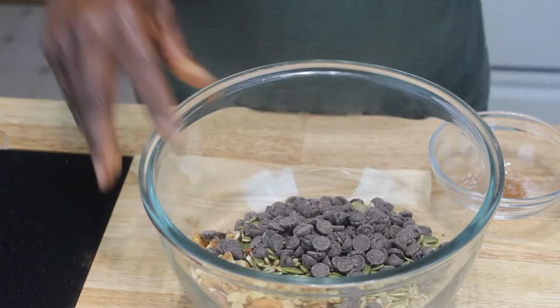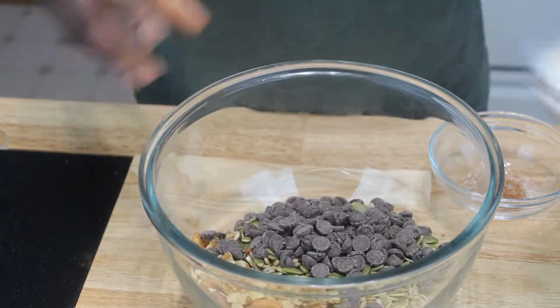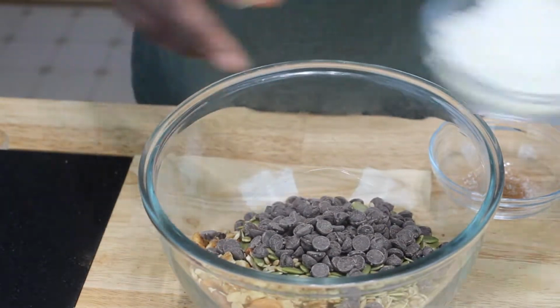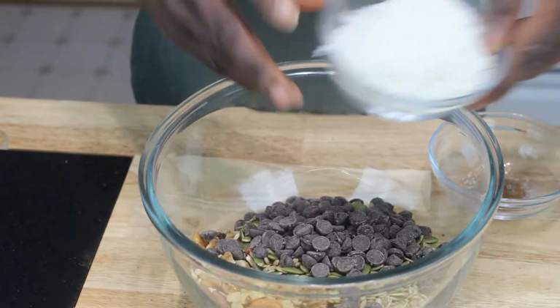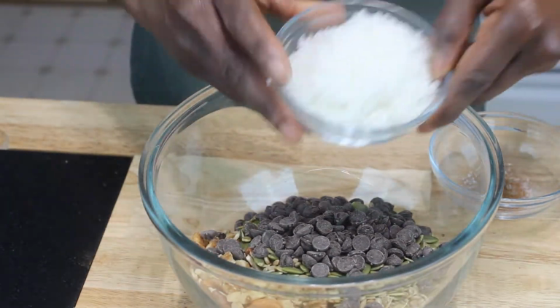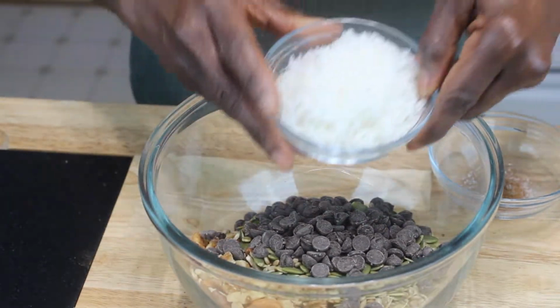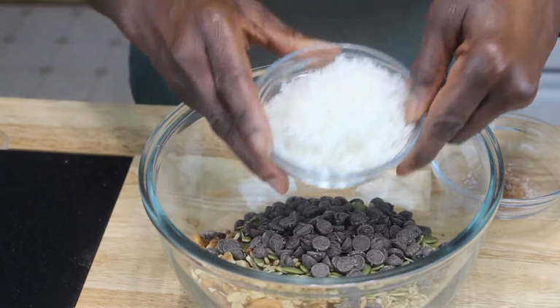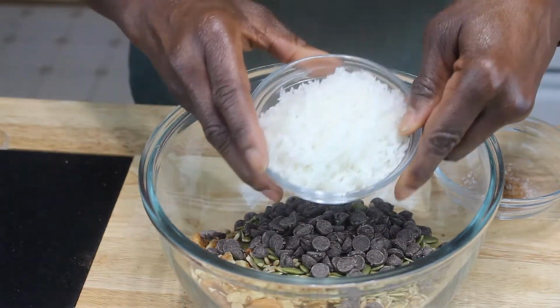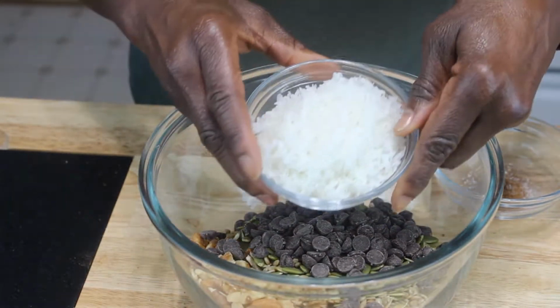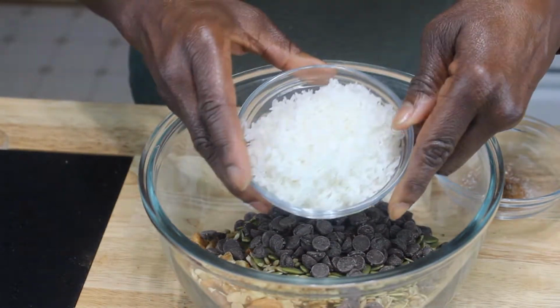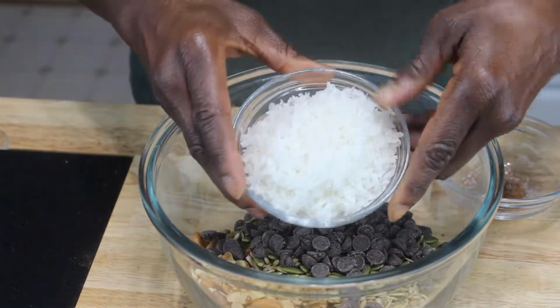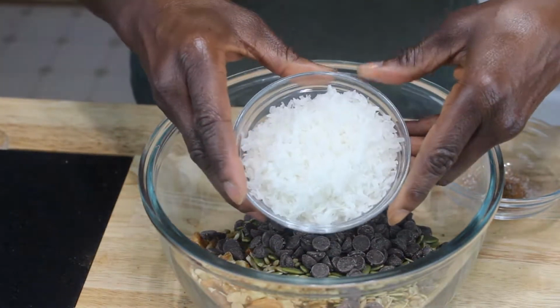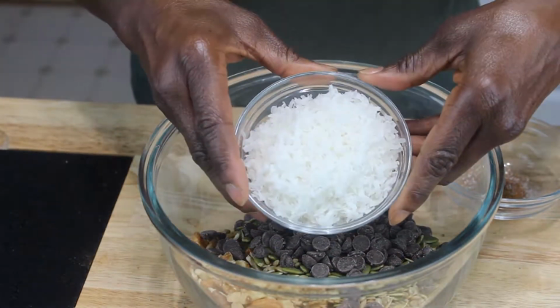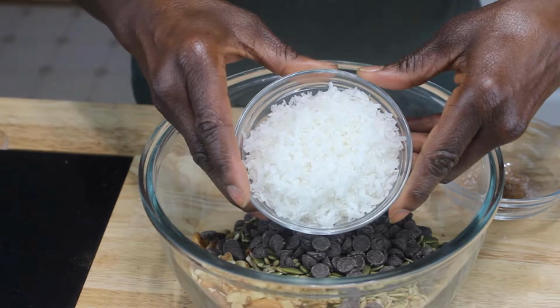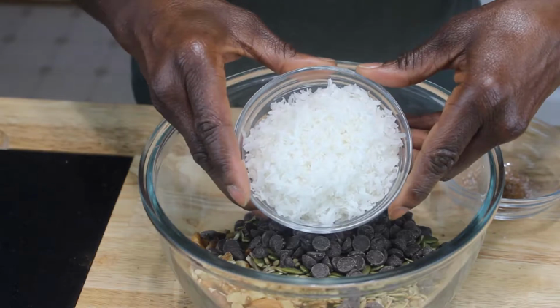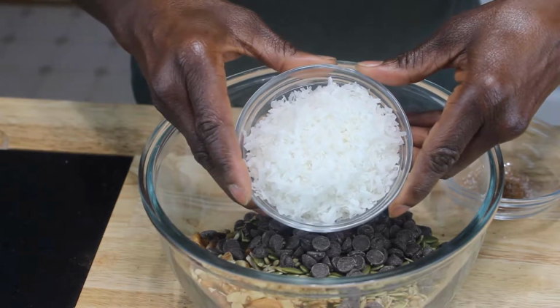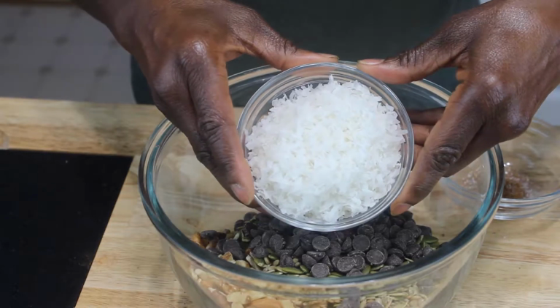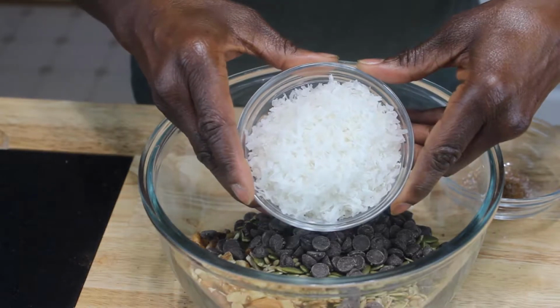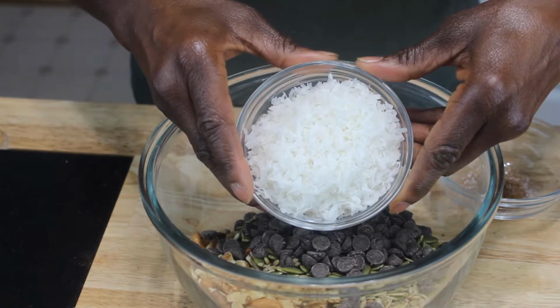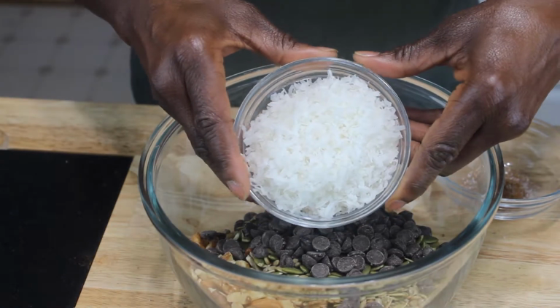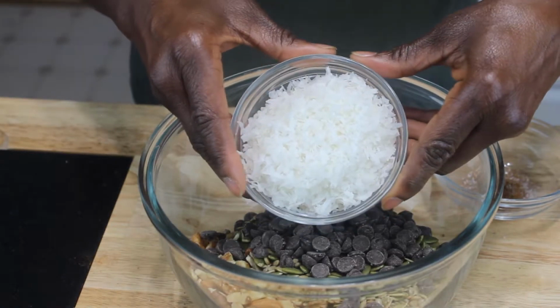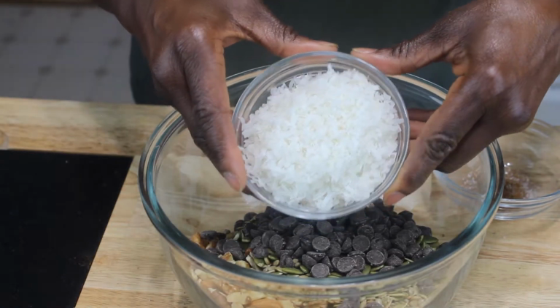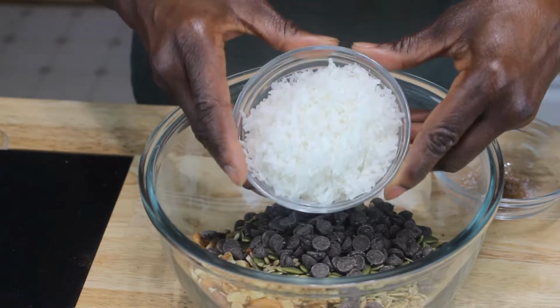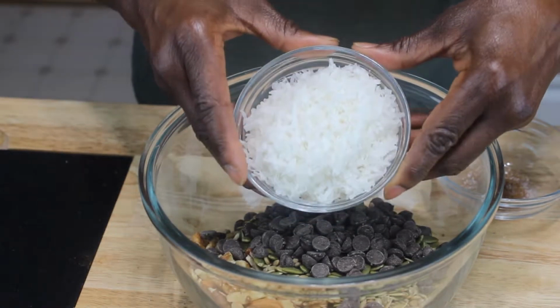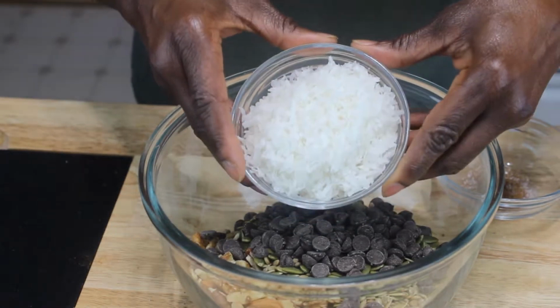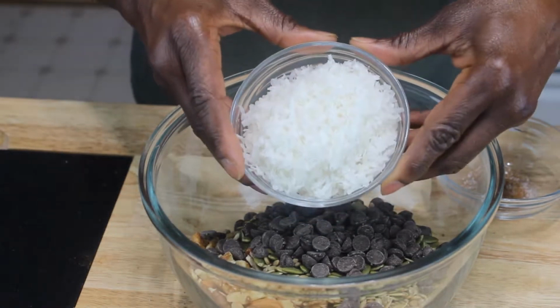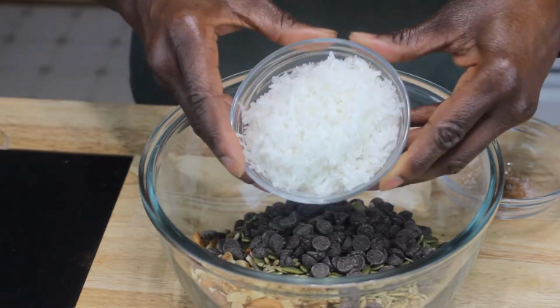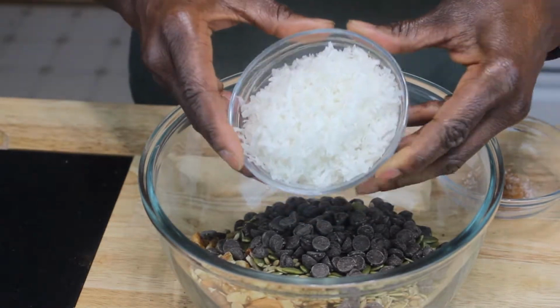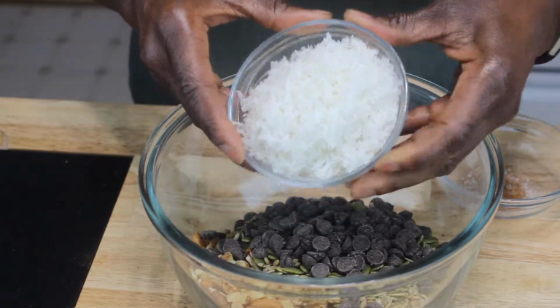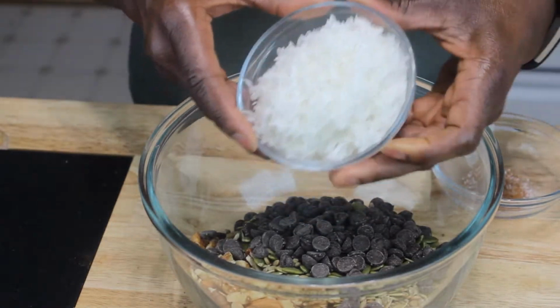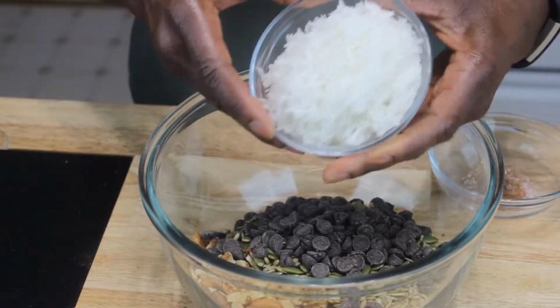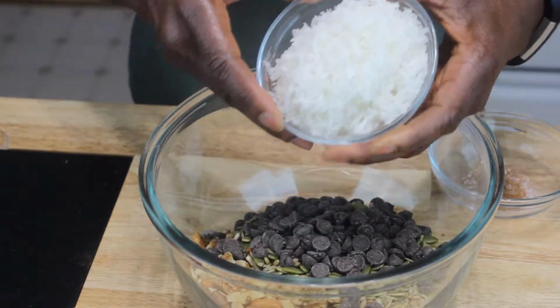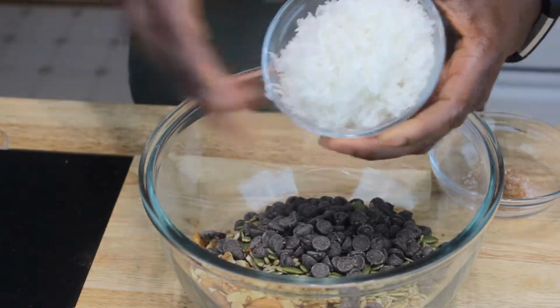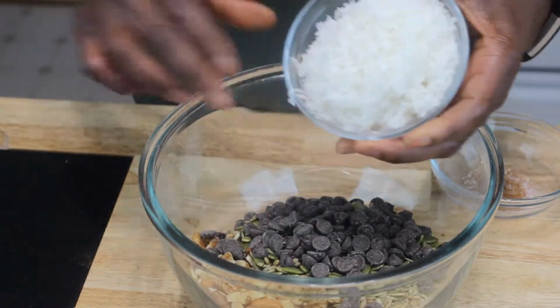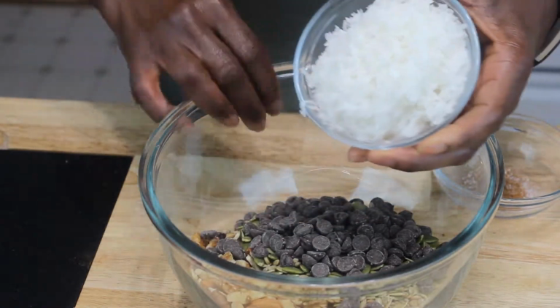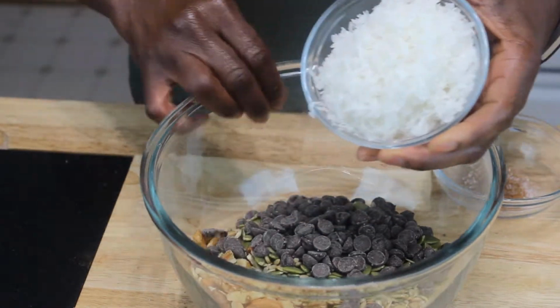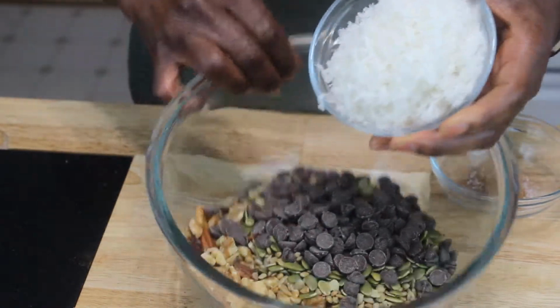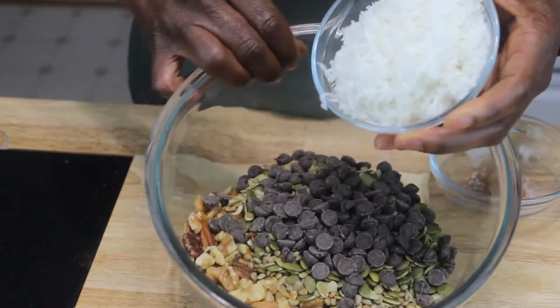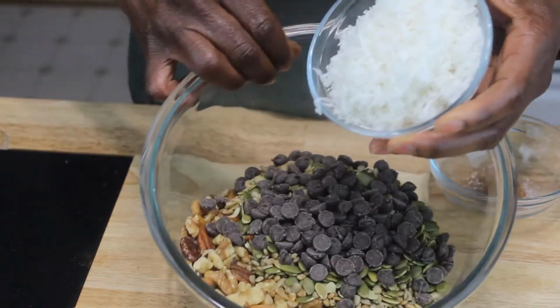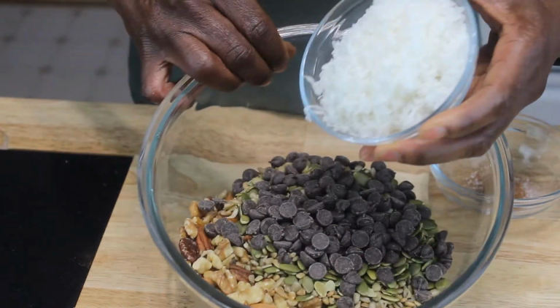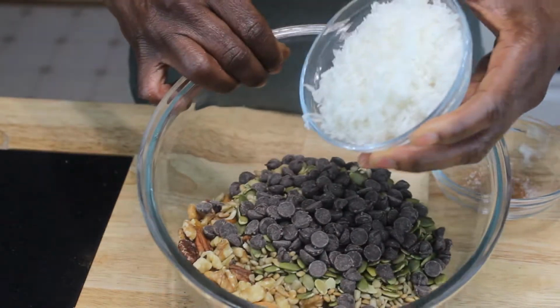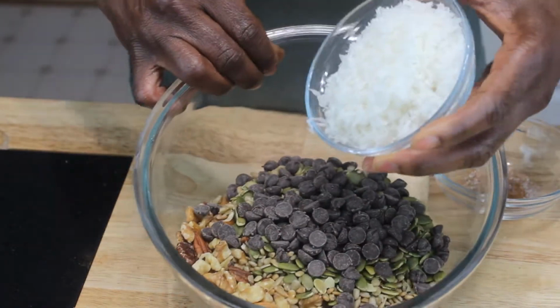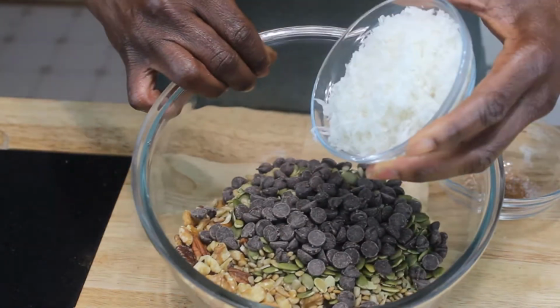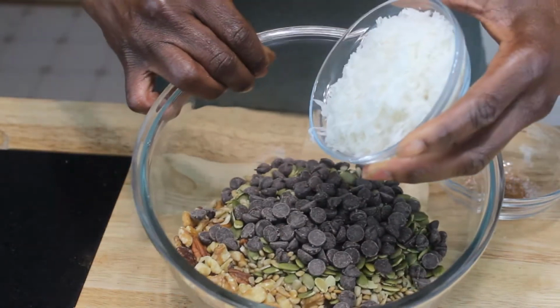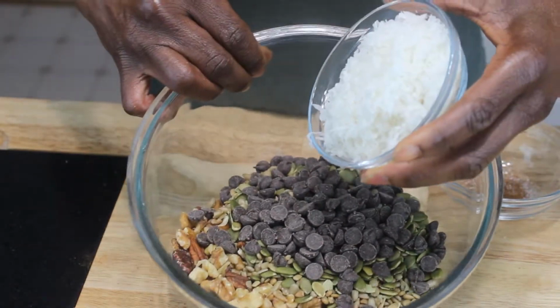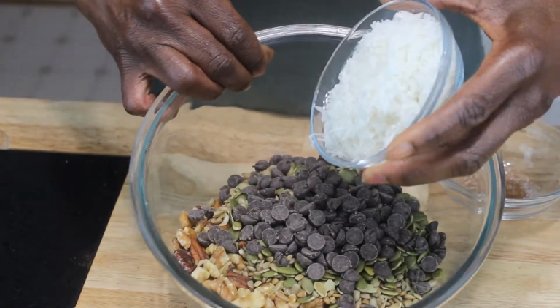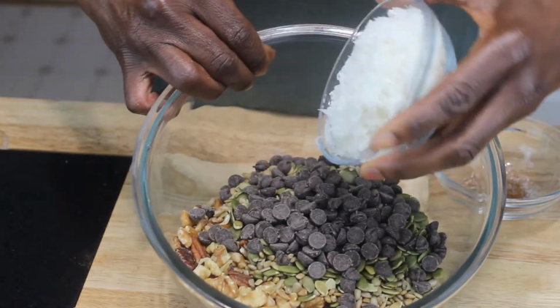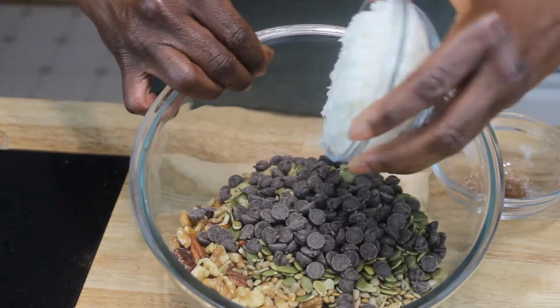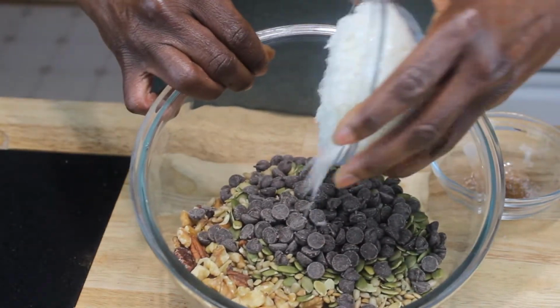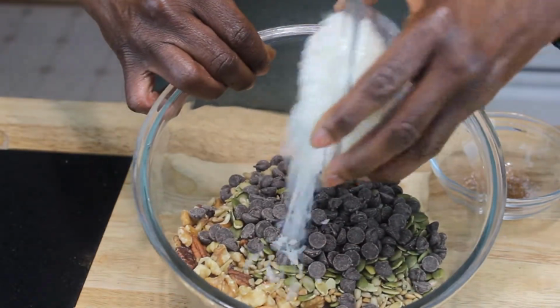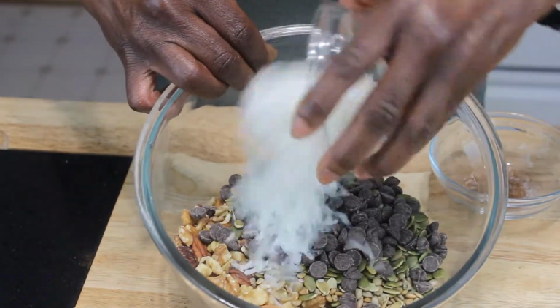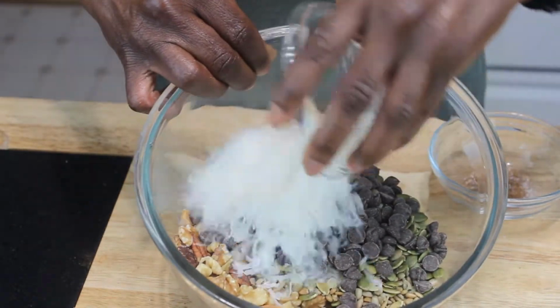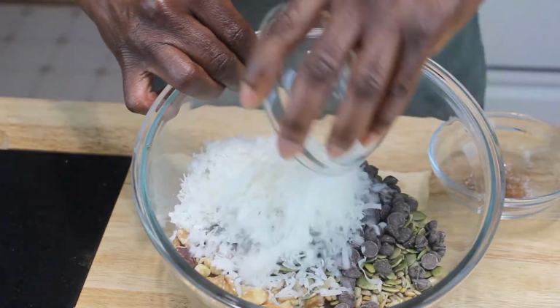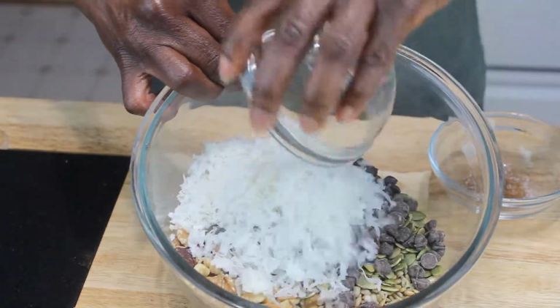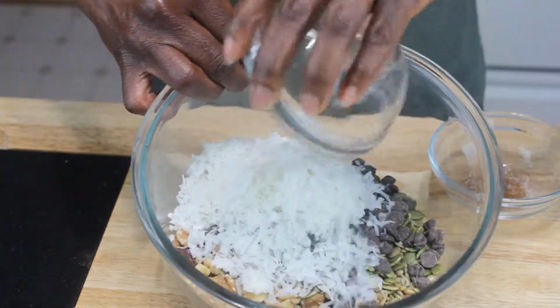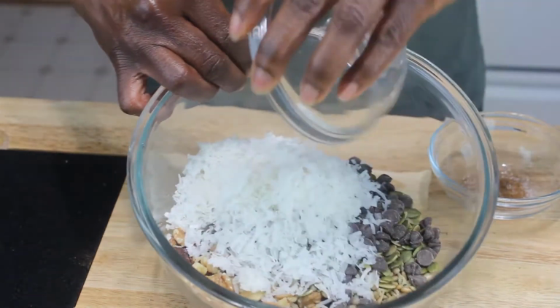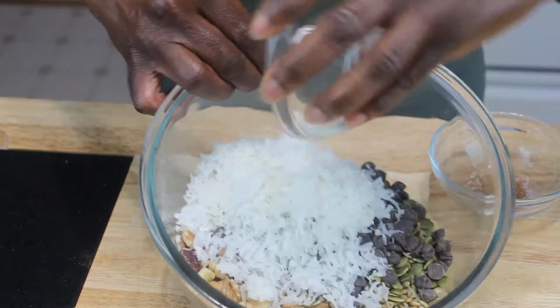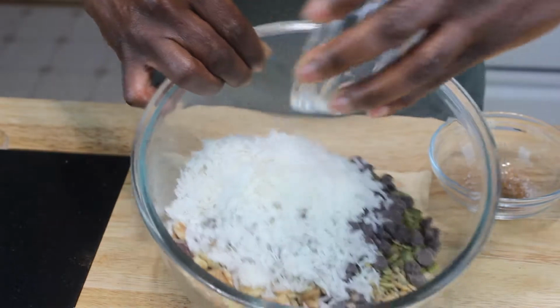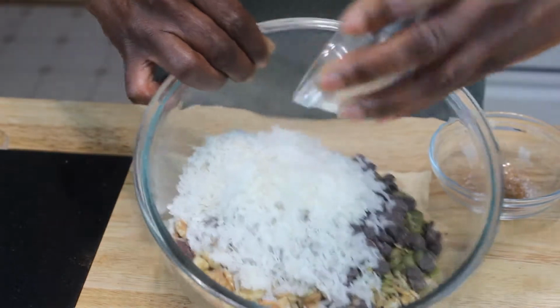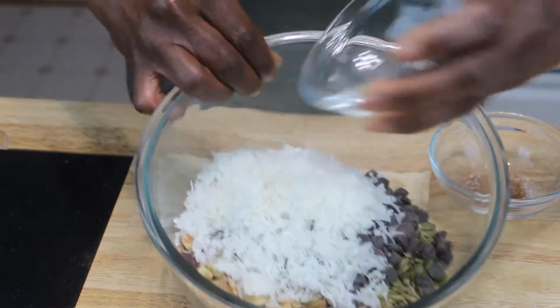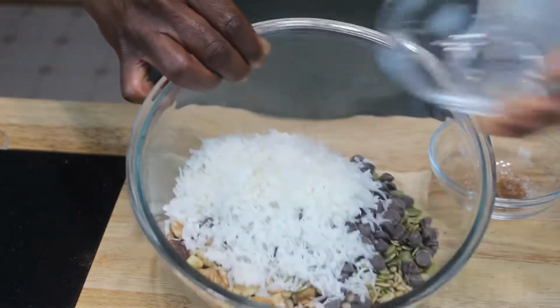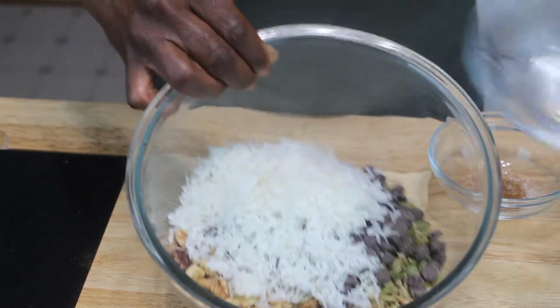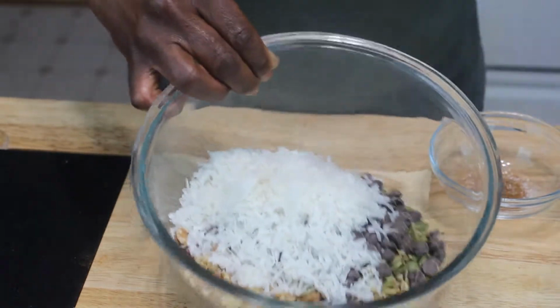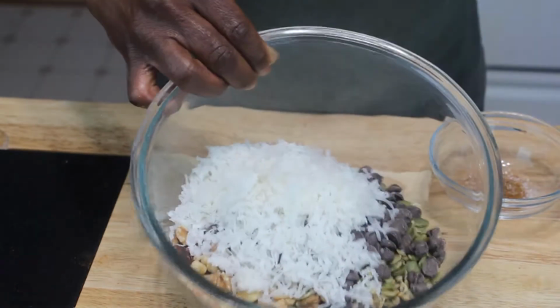I'm sure someone else out there wants to make their own trail mix too. I love coconut, so I'm going to mix coconut in here as well — just putting that in my bowl. Isn't that looking good already?